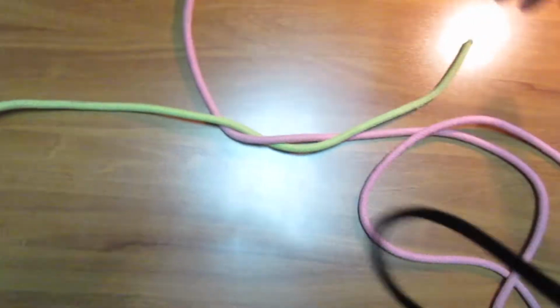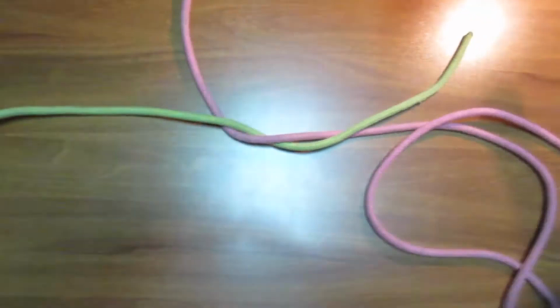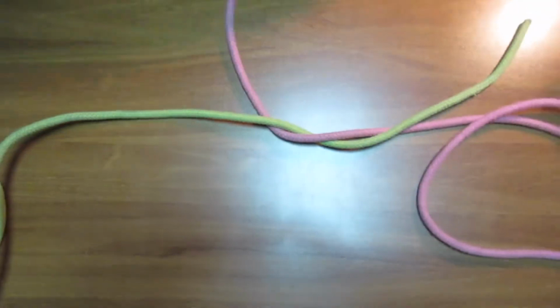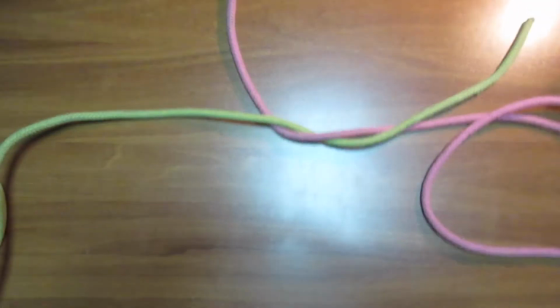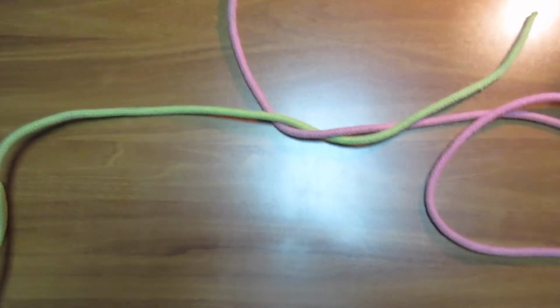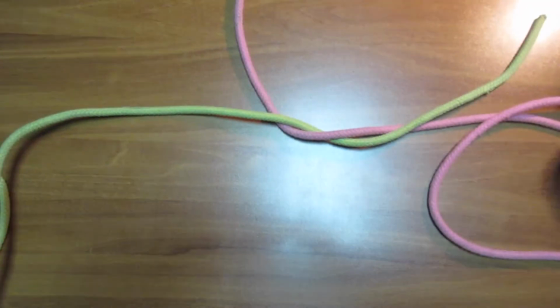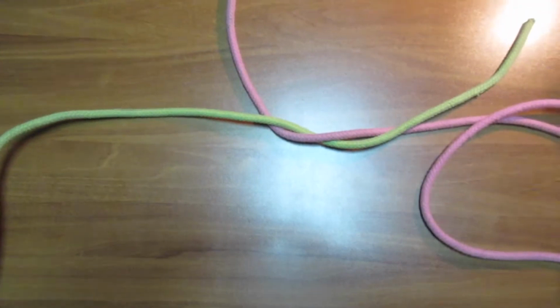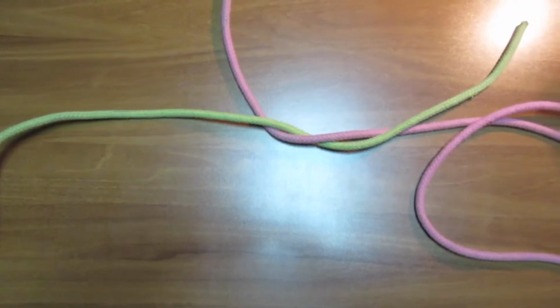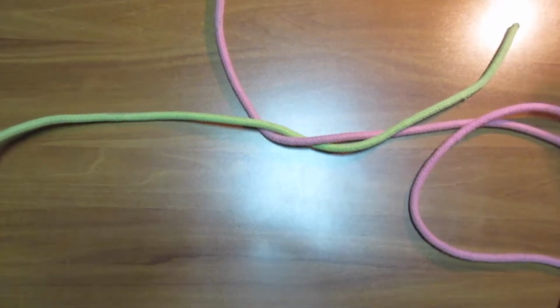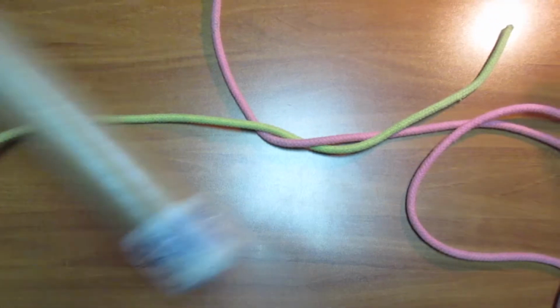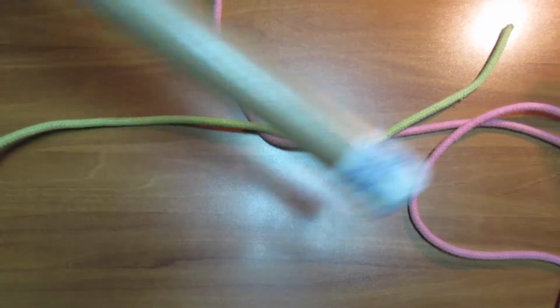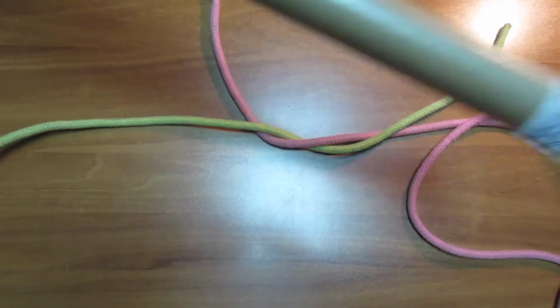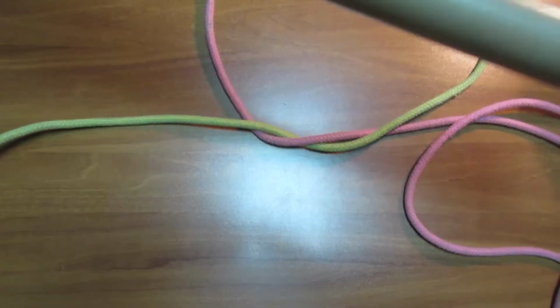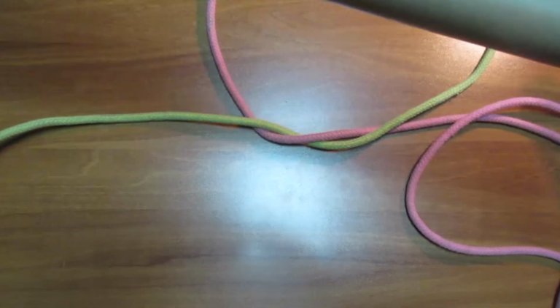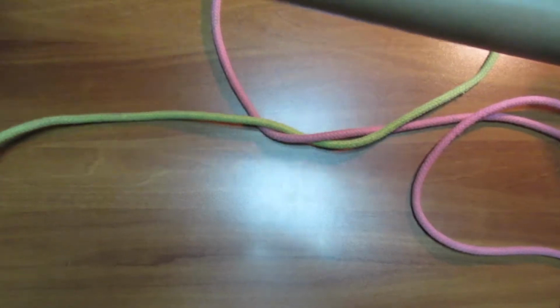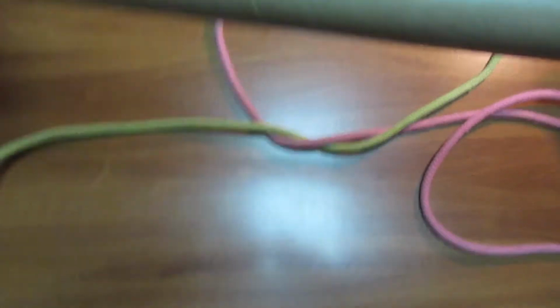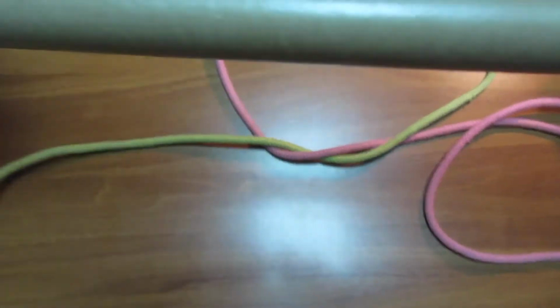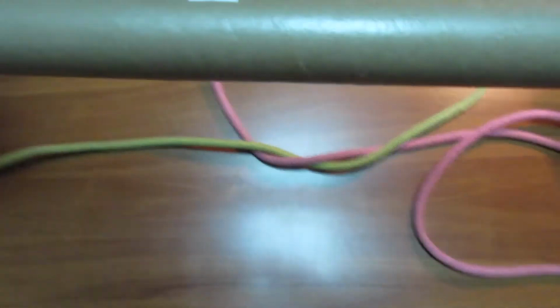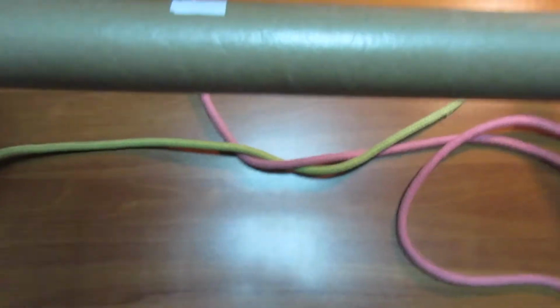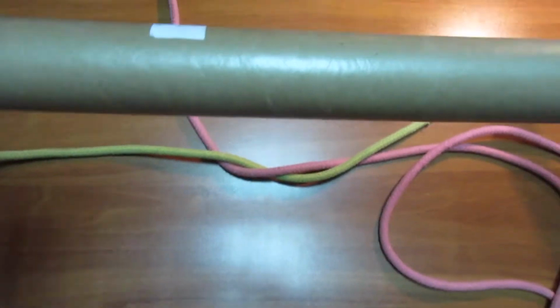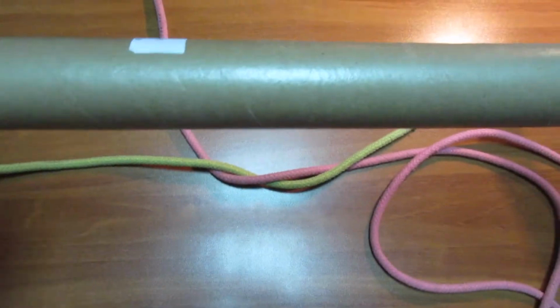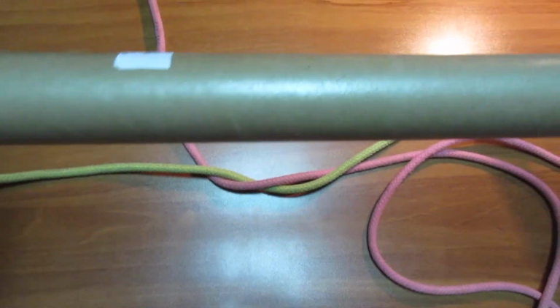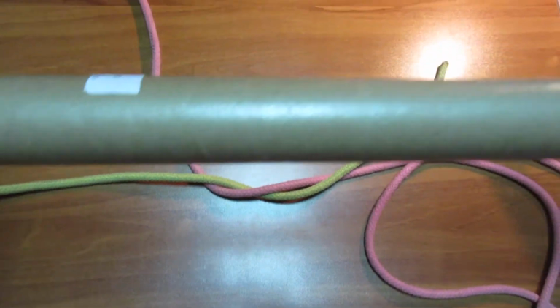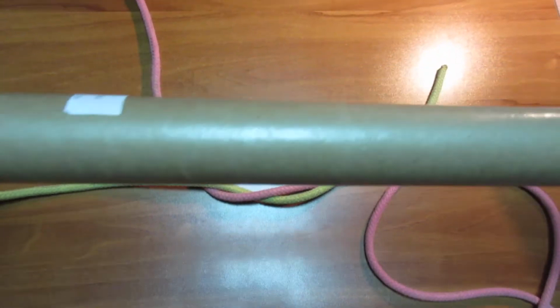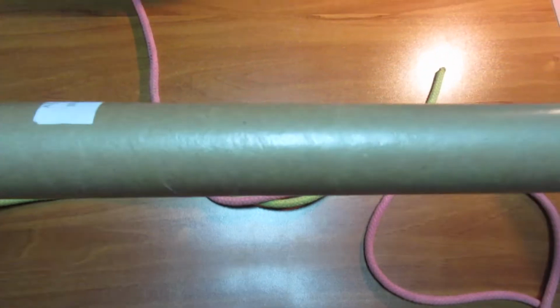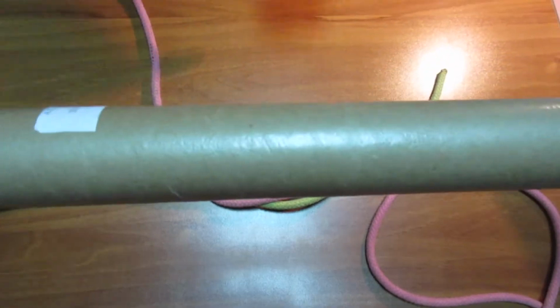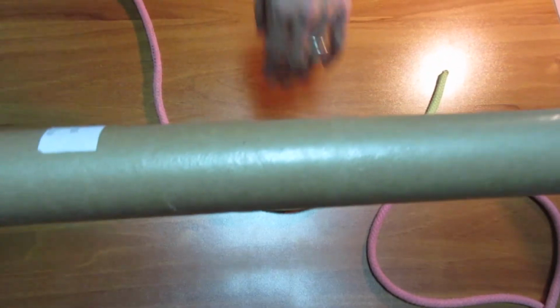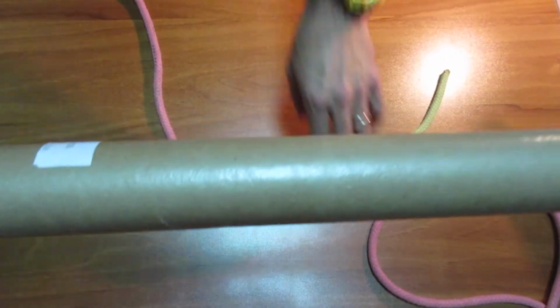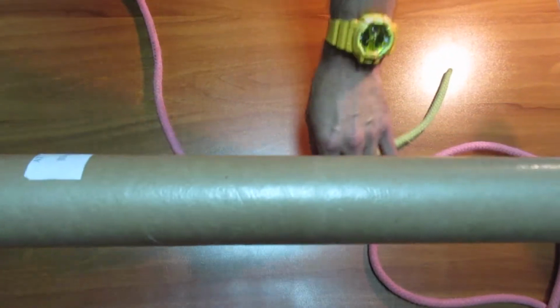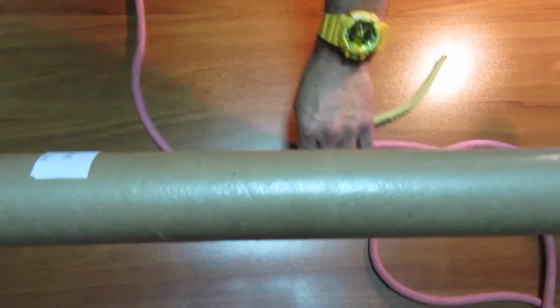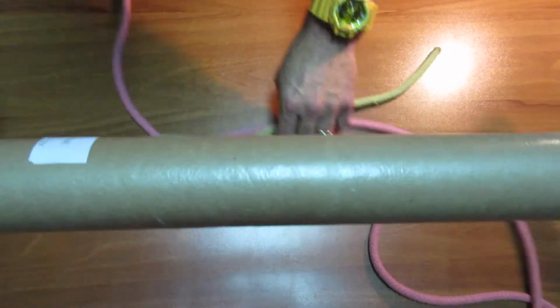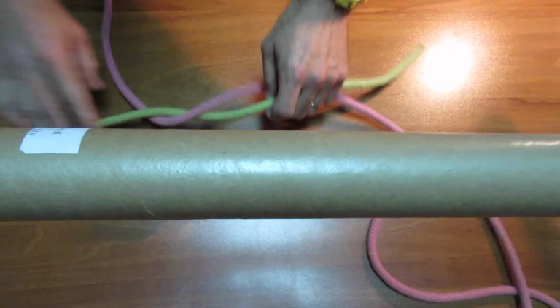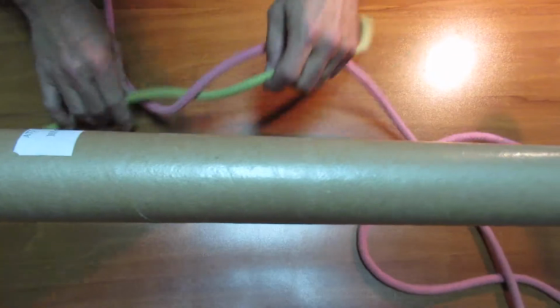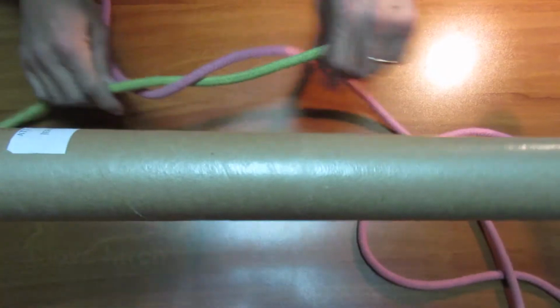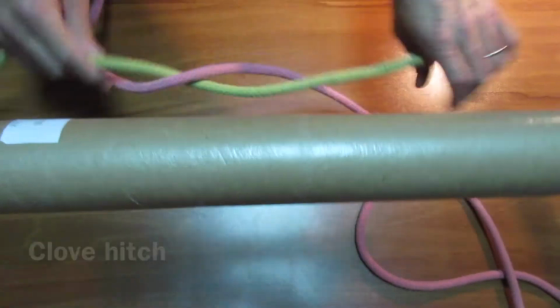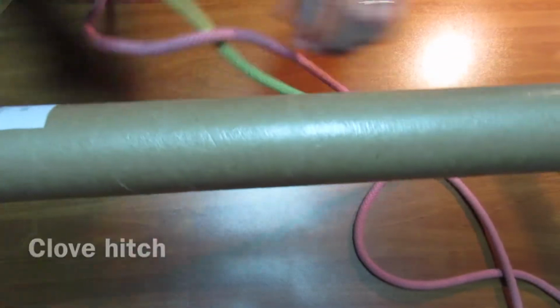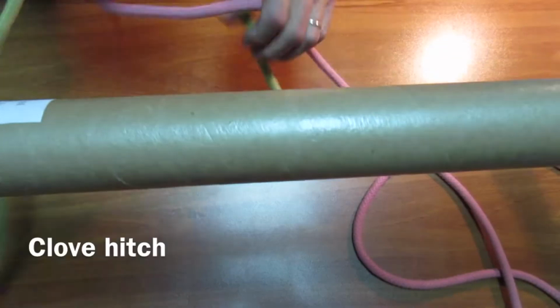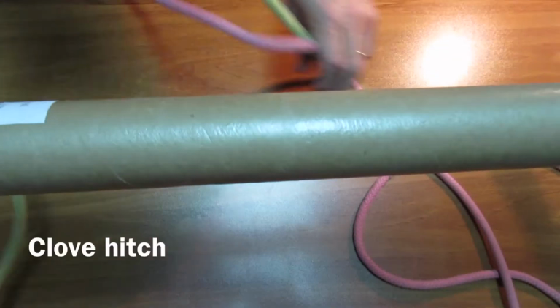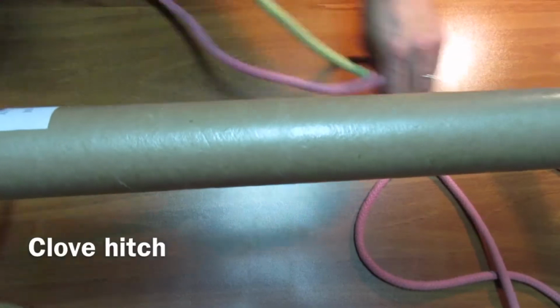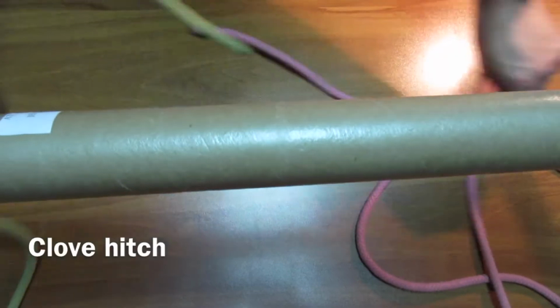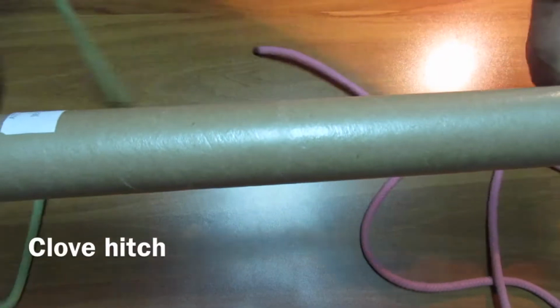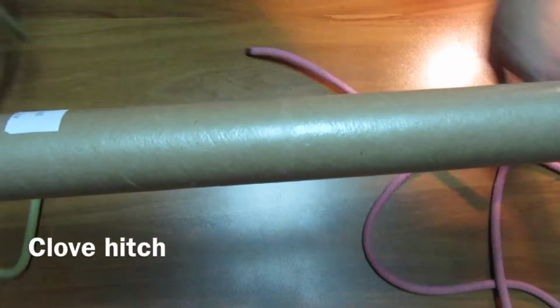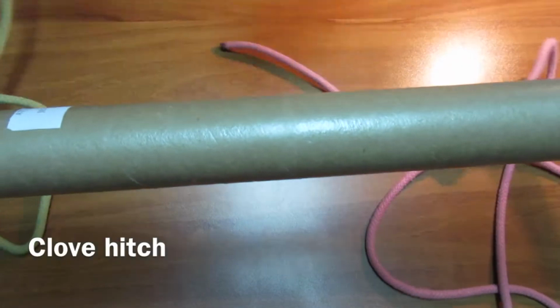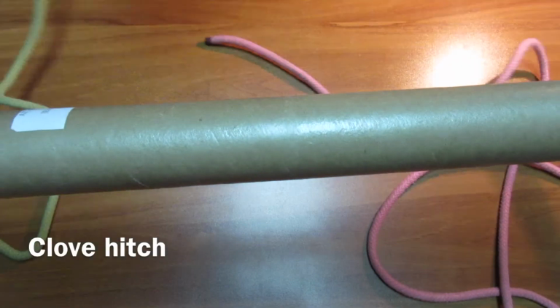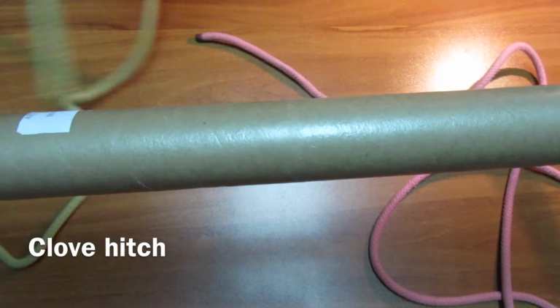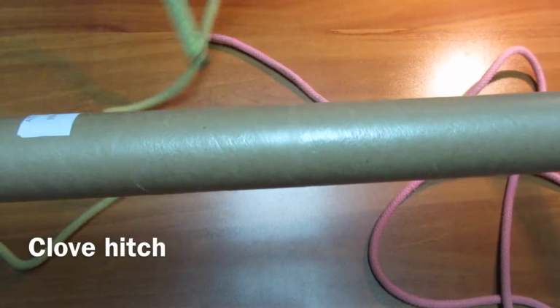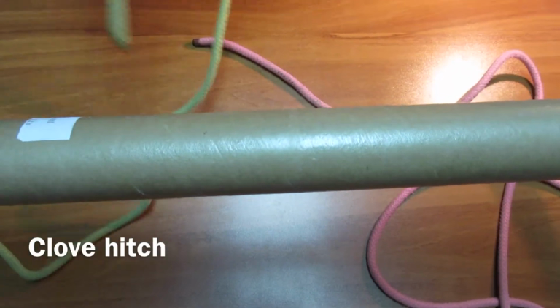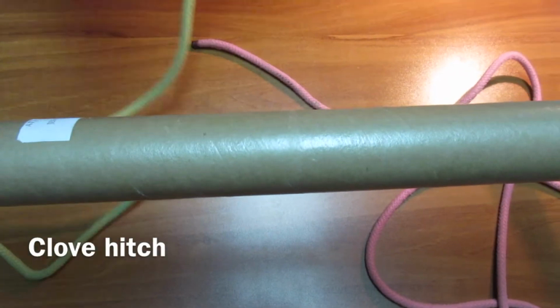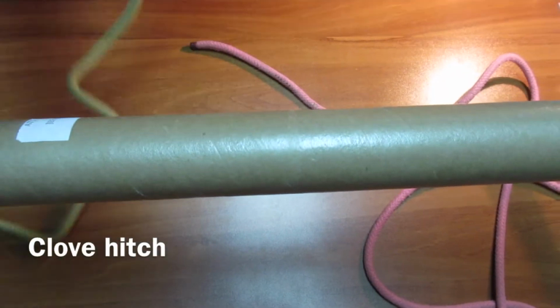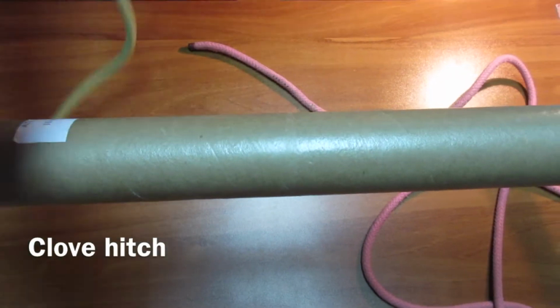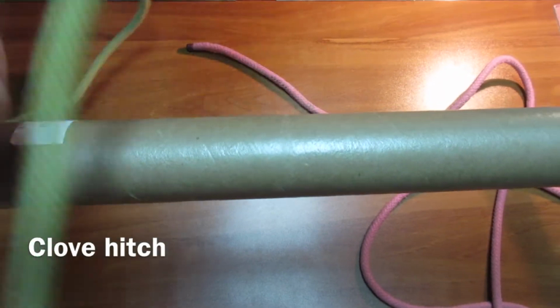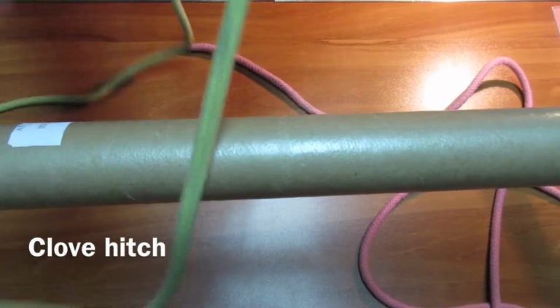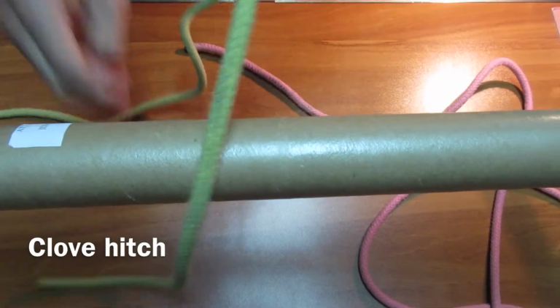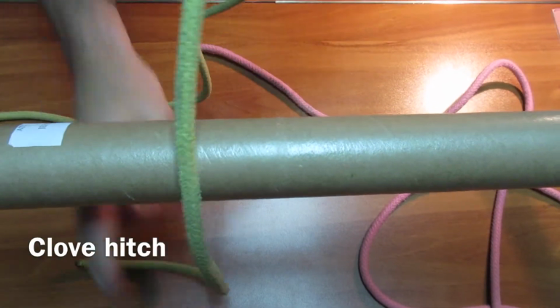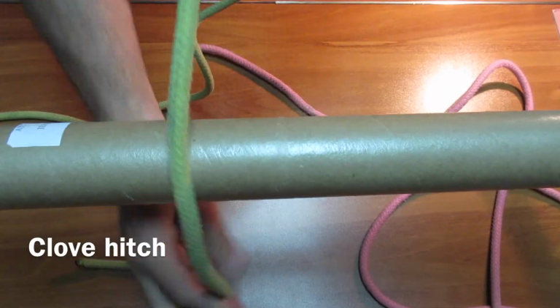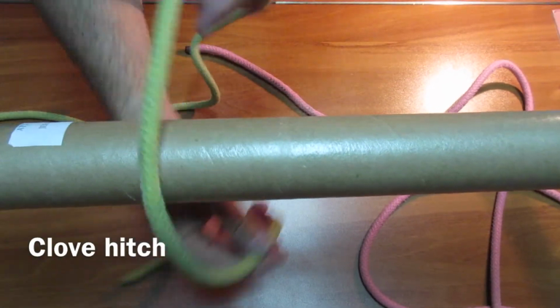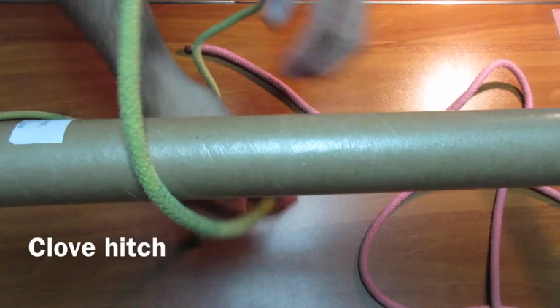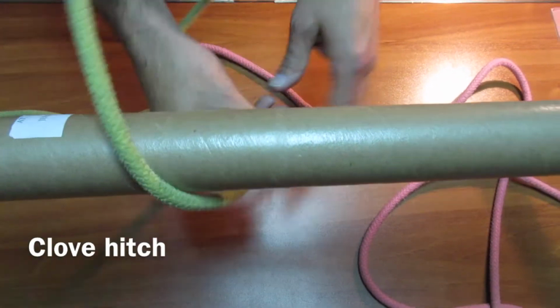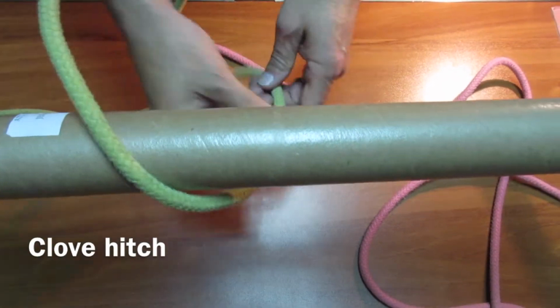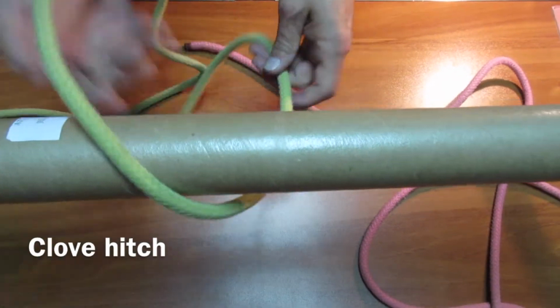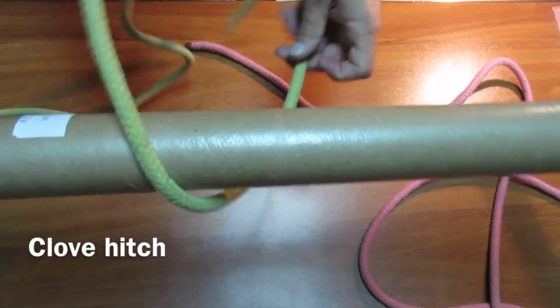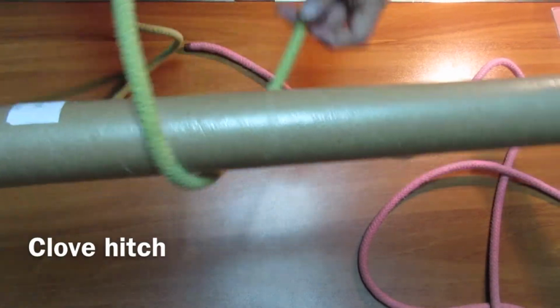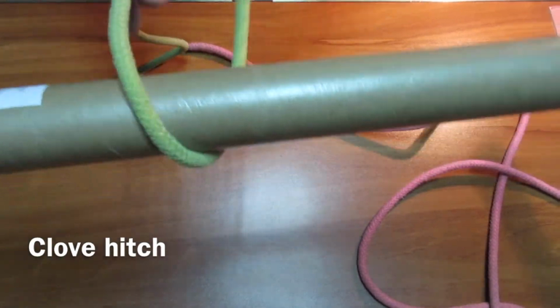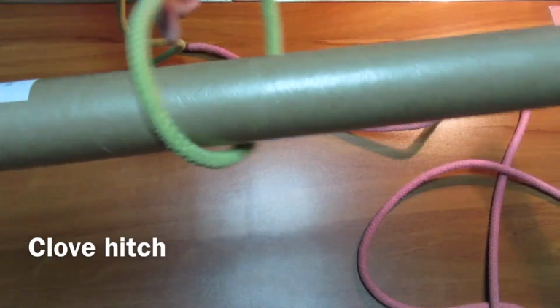Now let's go for the clove hitch, which is this.